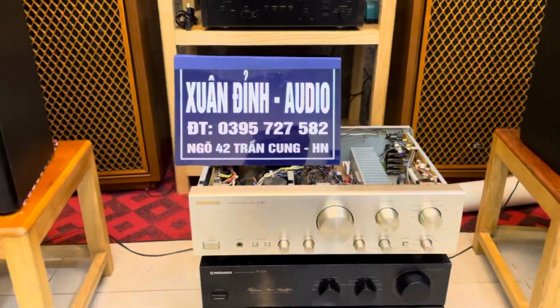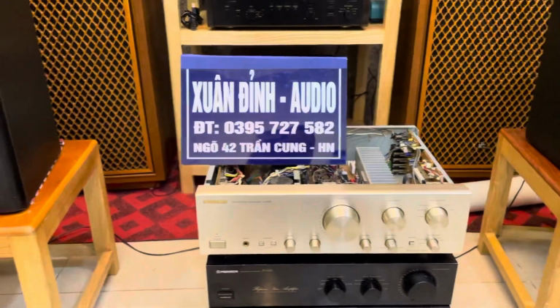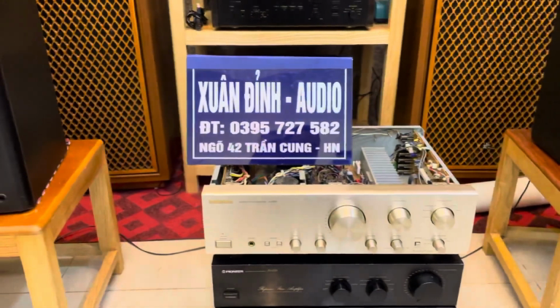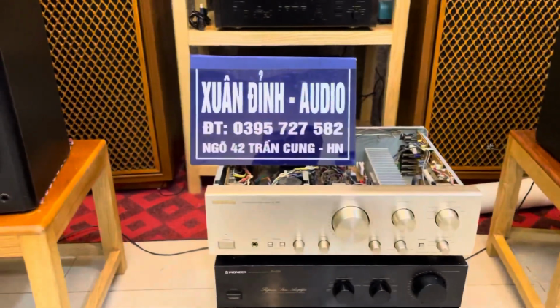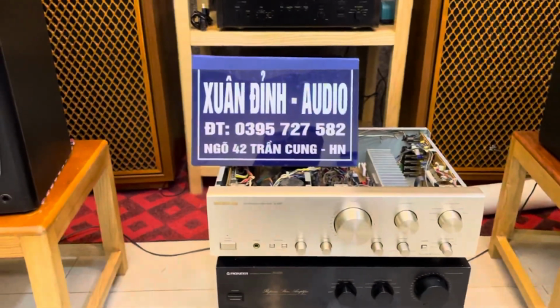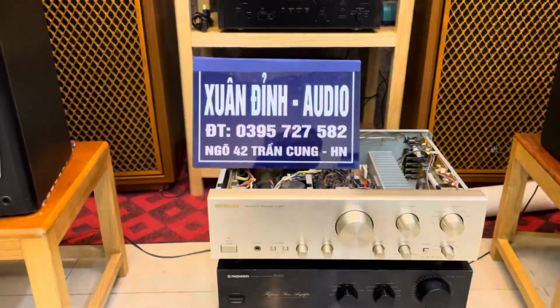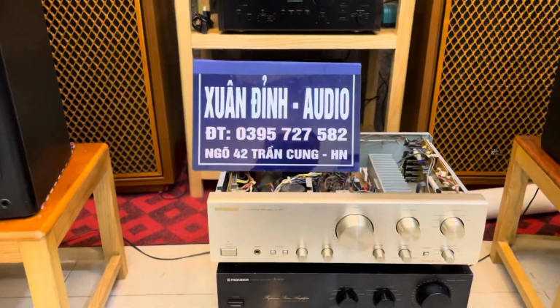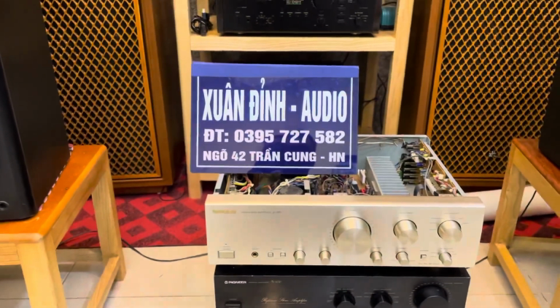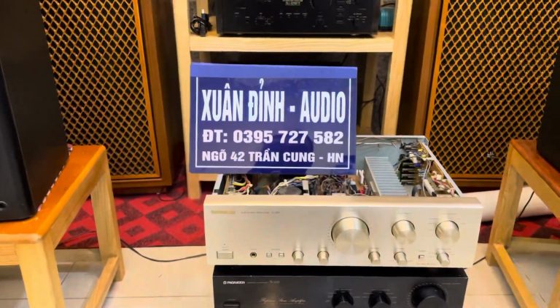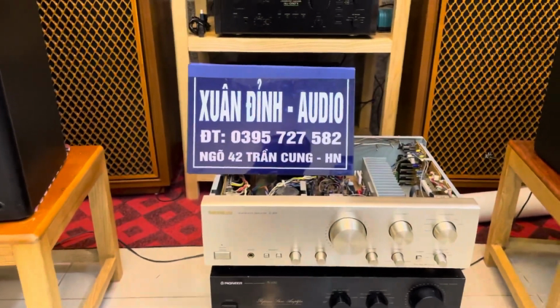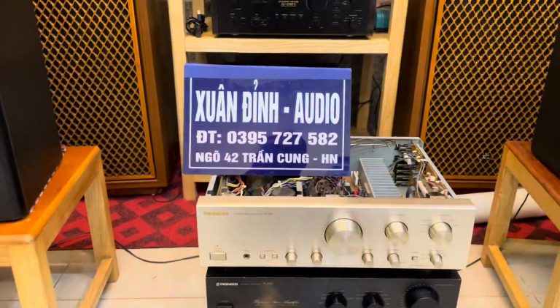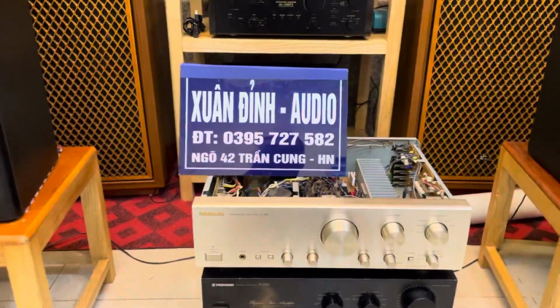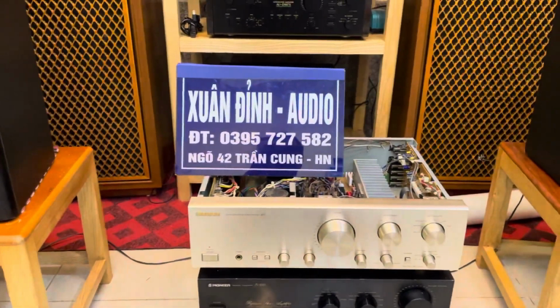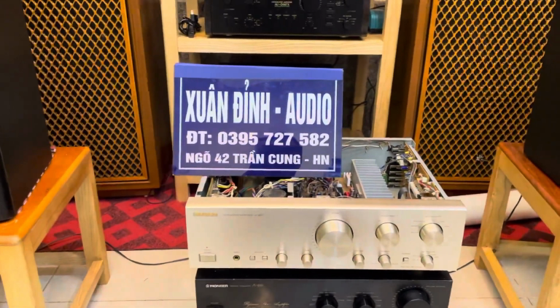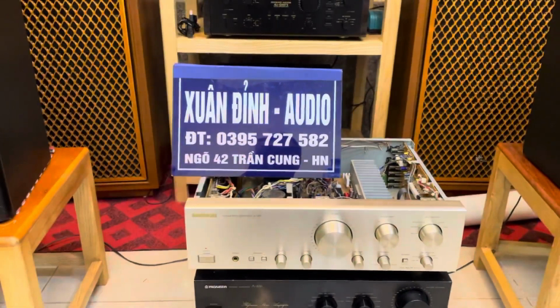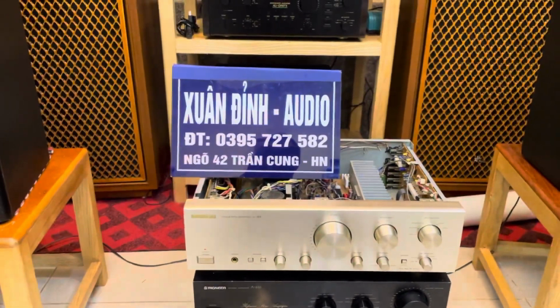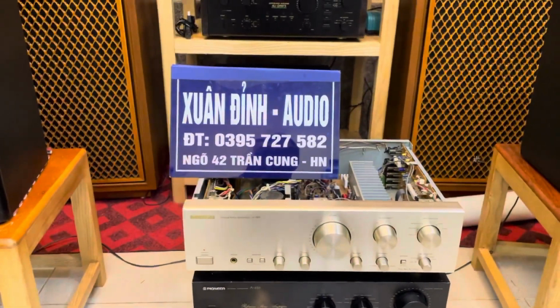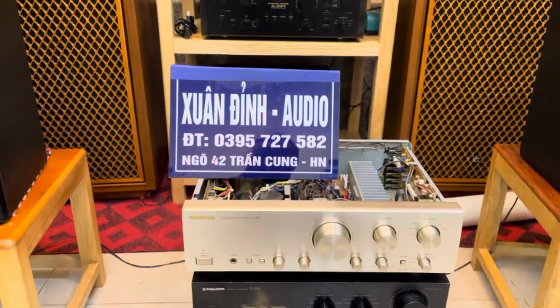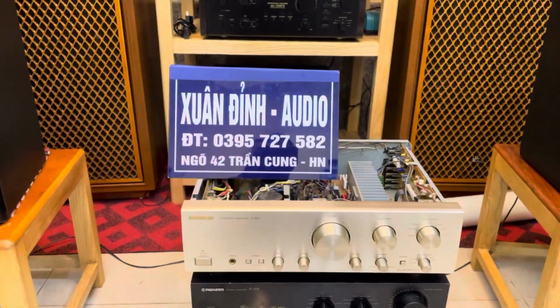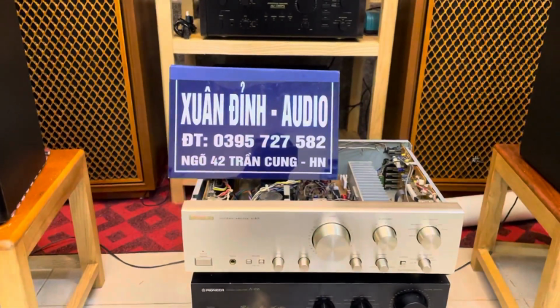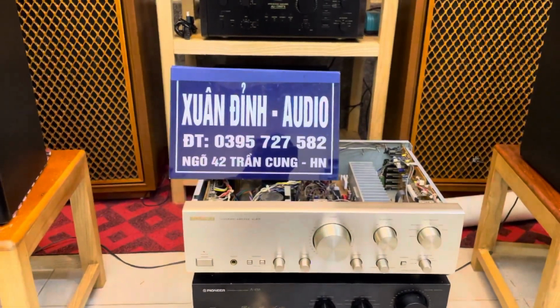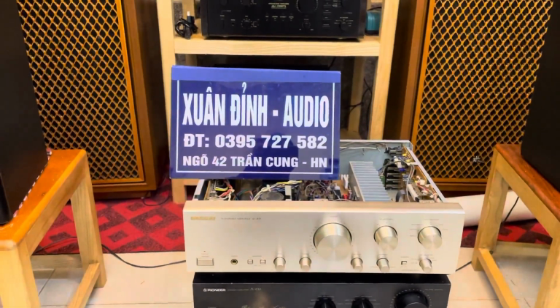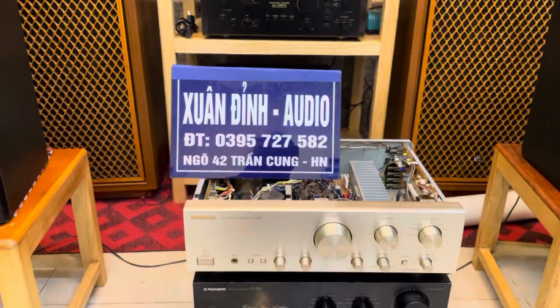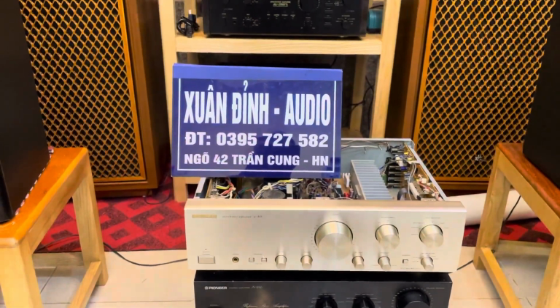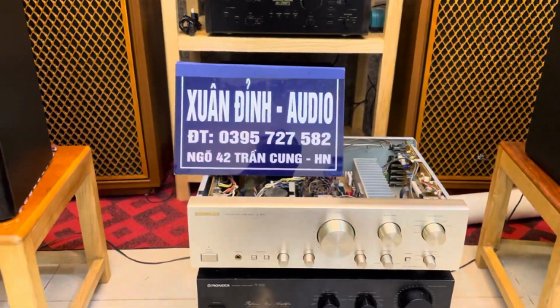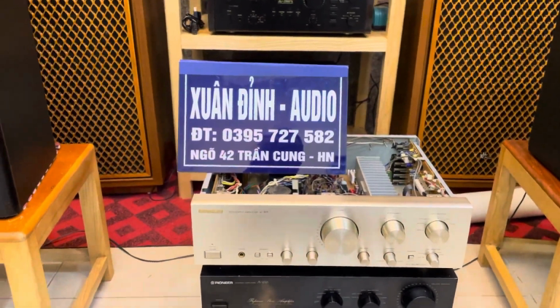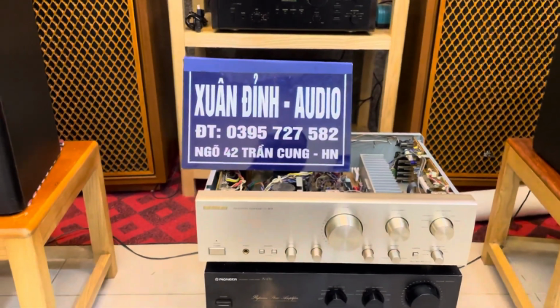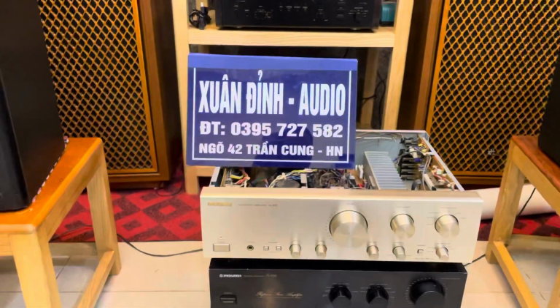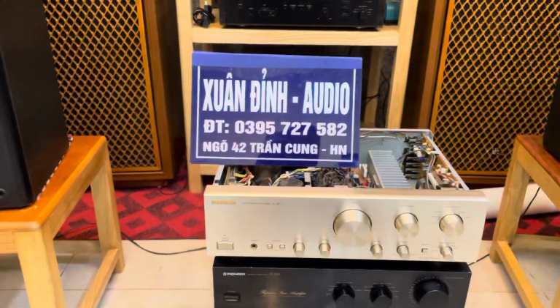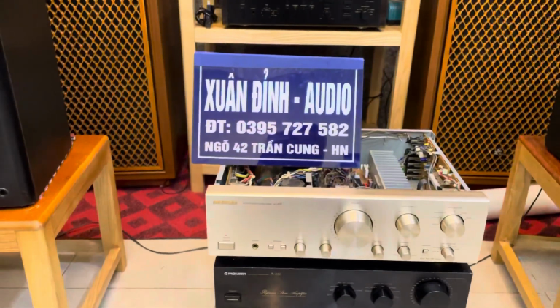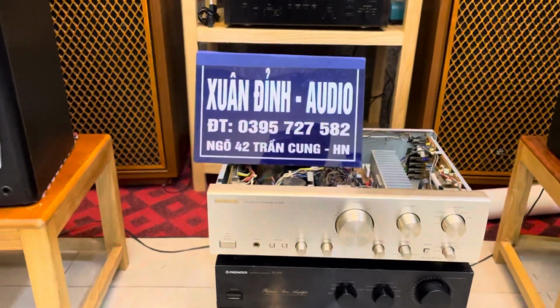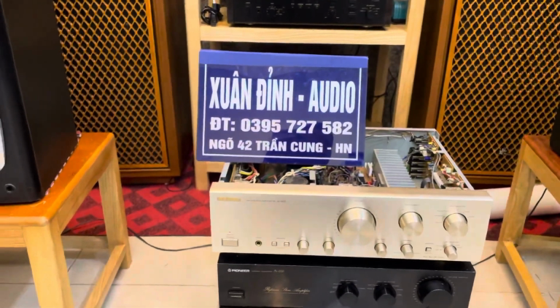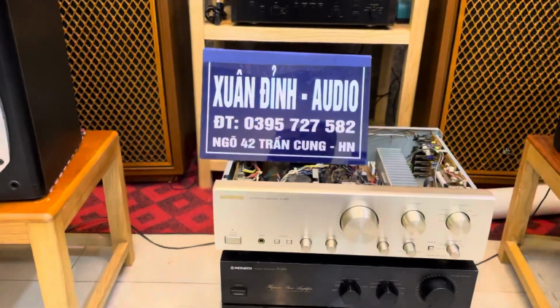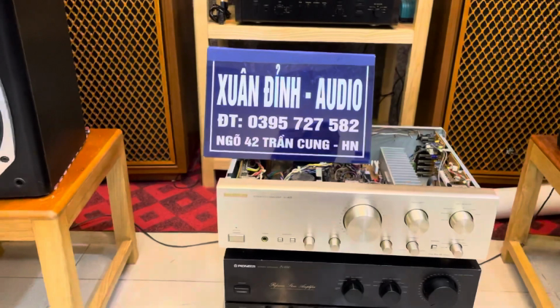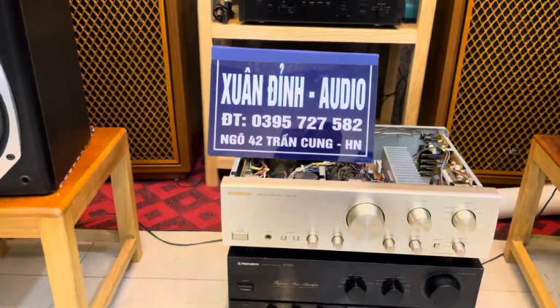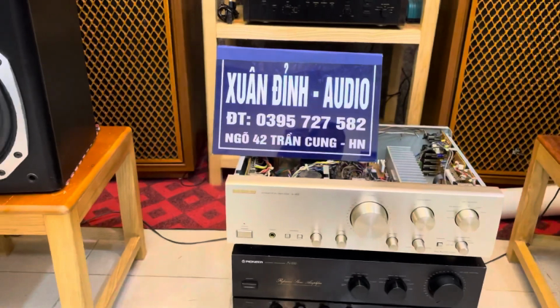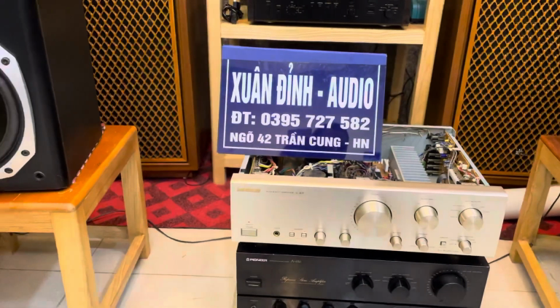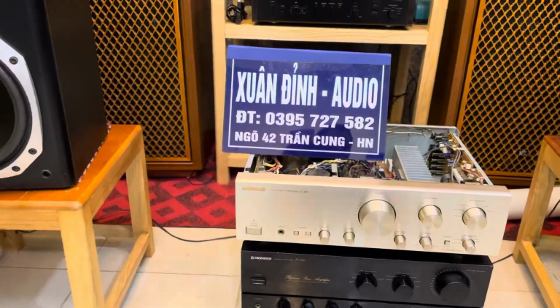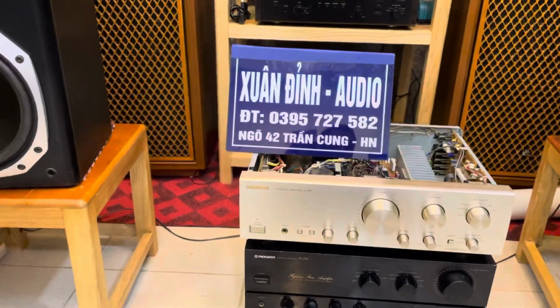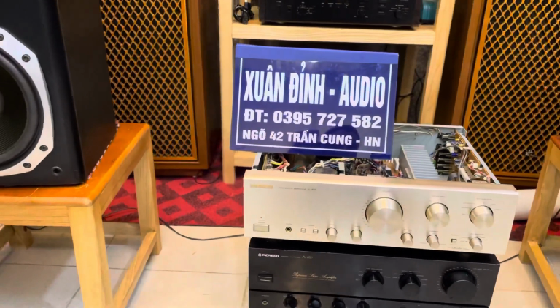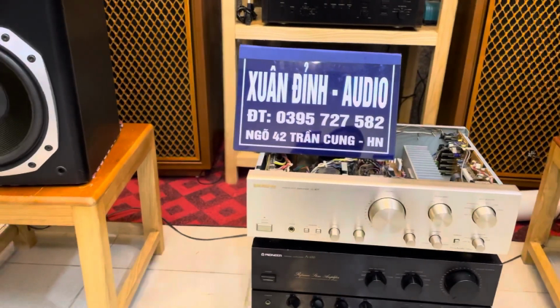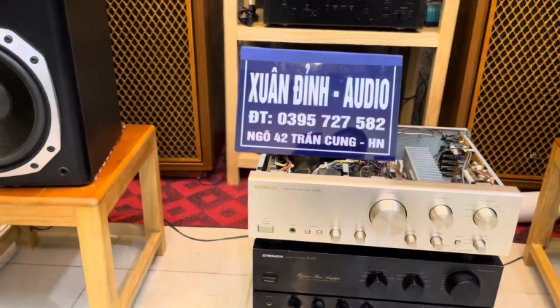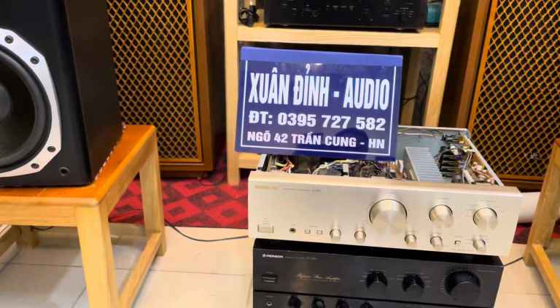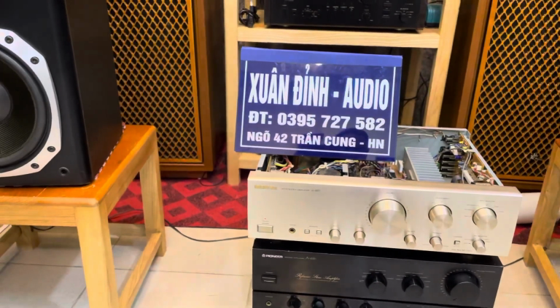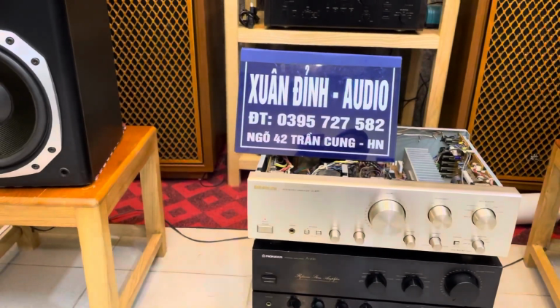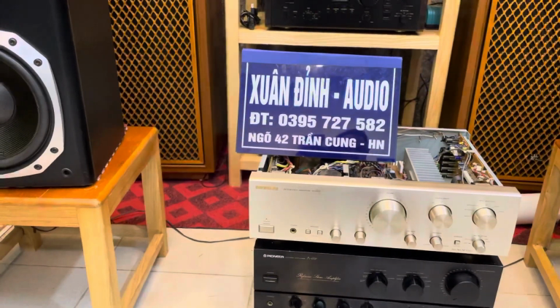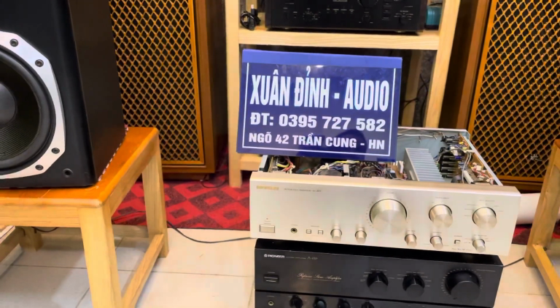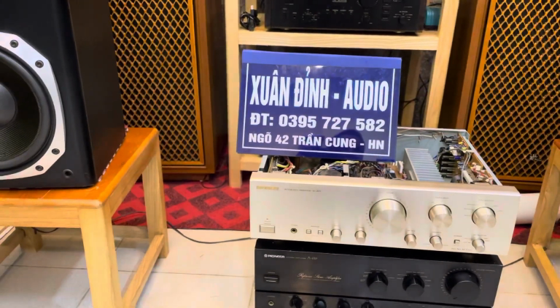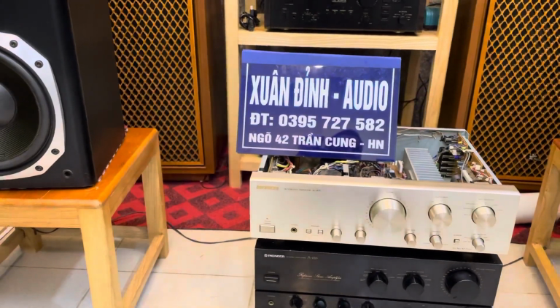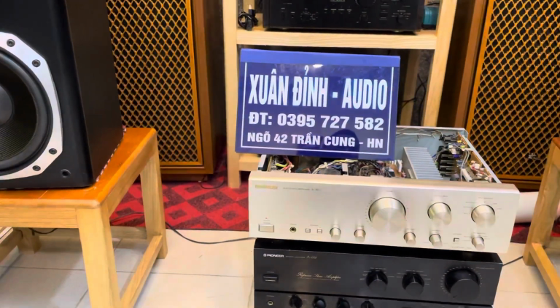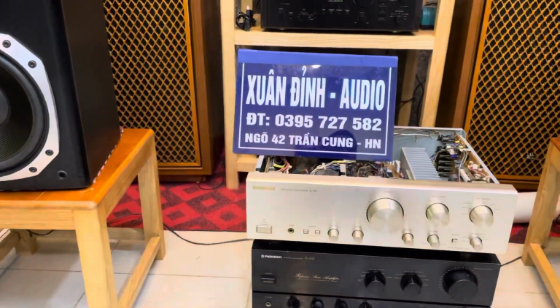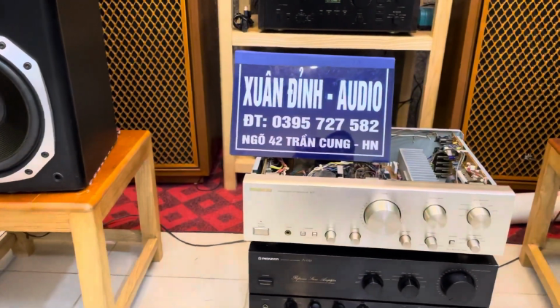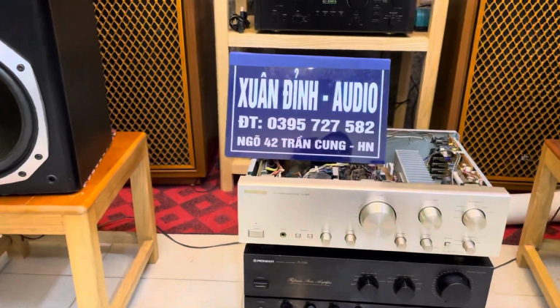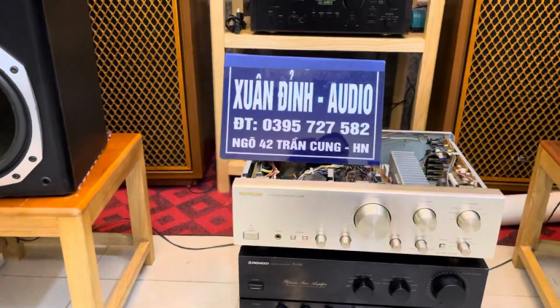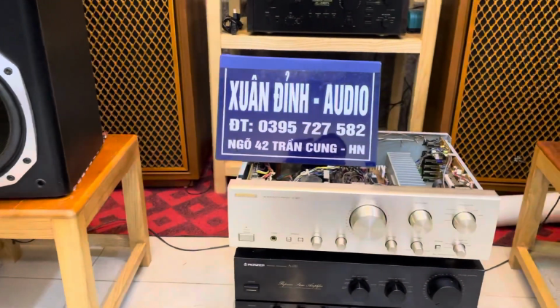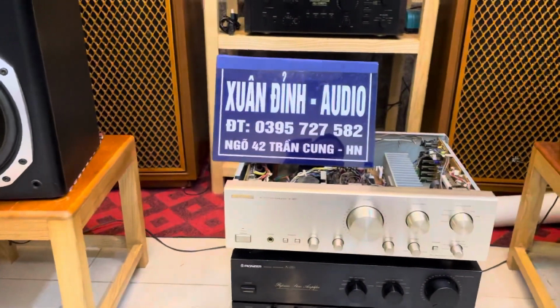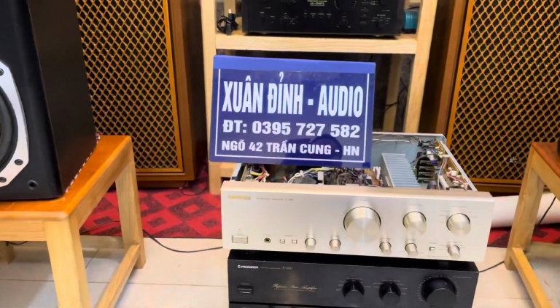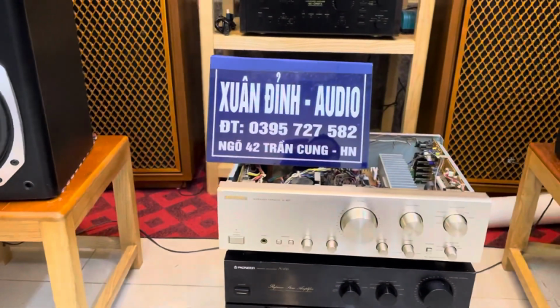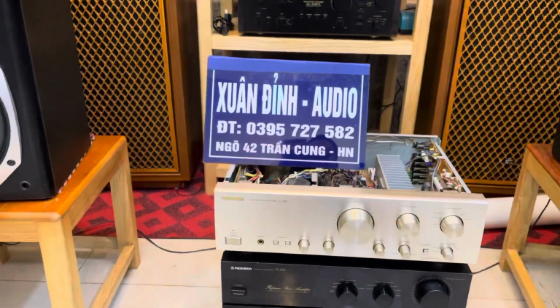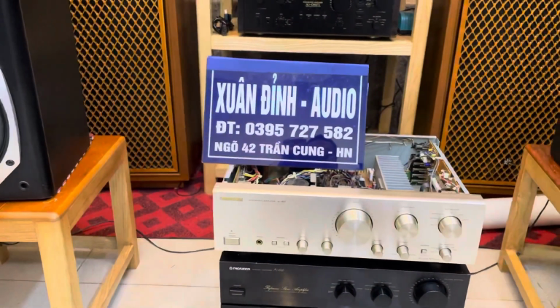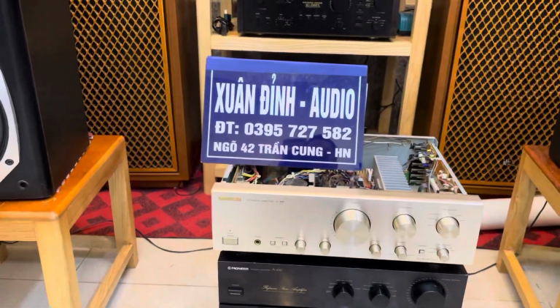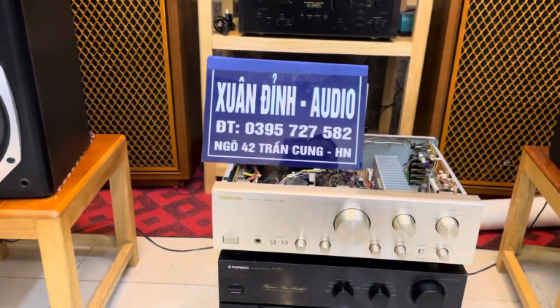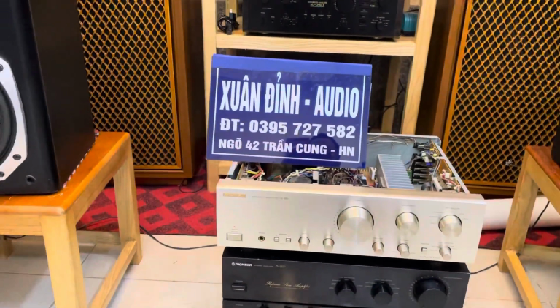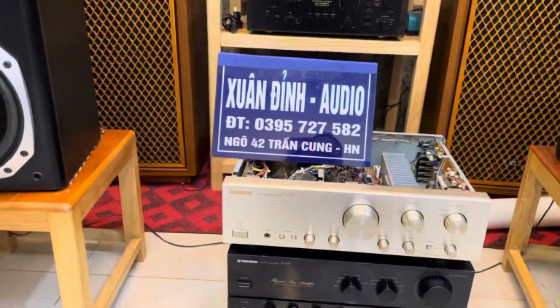Xin chào tất cả quý vị và các bạn đang theo dõi kênh YouTube của Xuân Đỉnh Audio. Video buổi trưa ngày hôm nay là ngày 3 tháng 10.